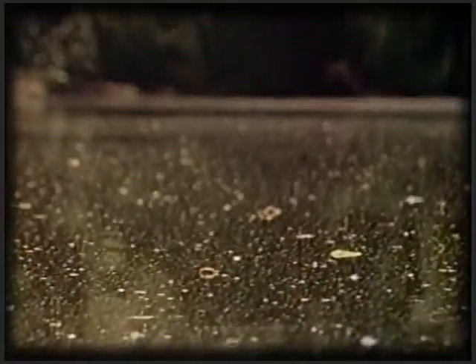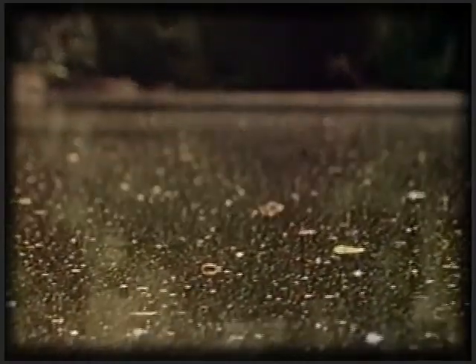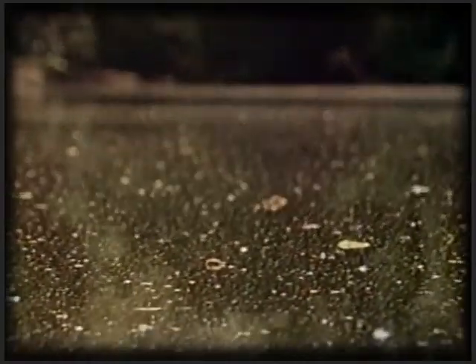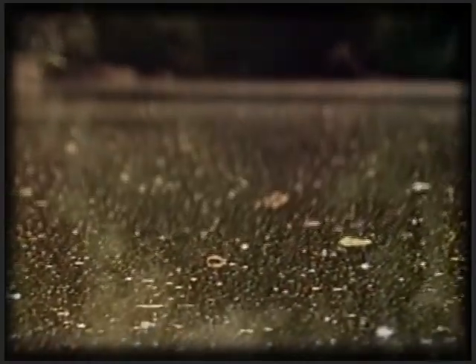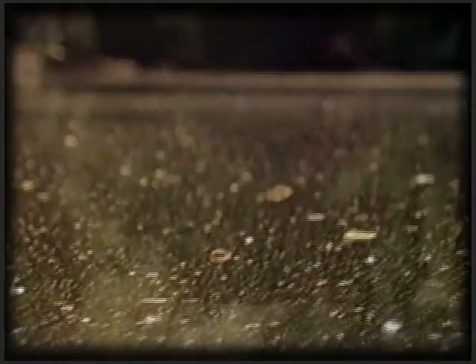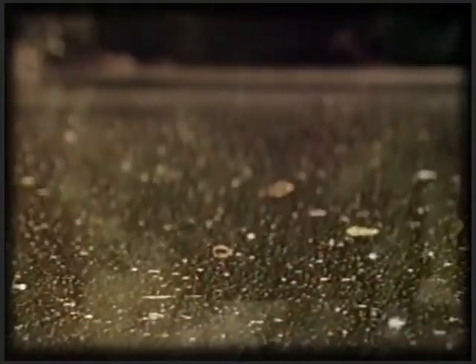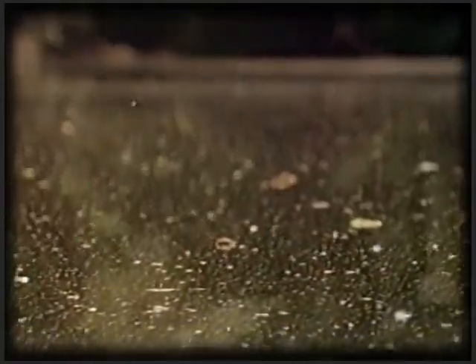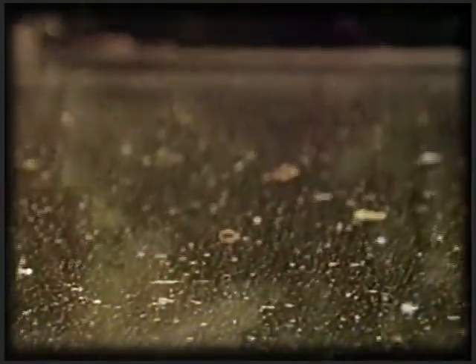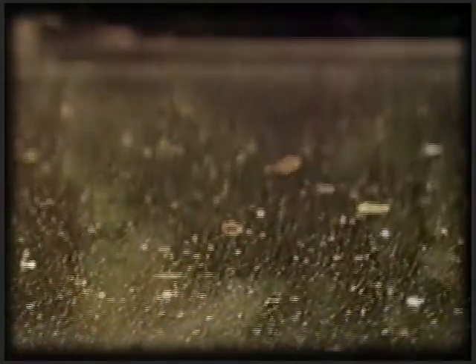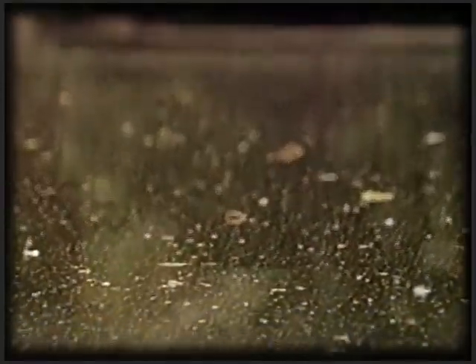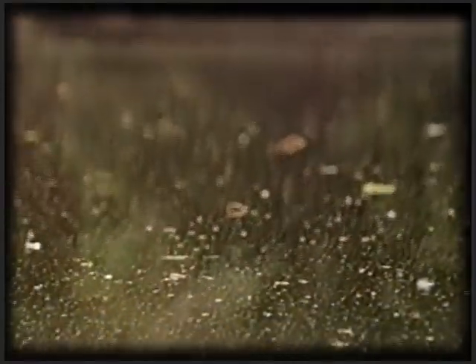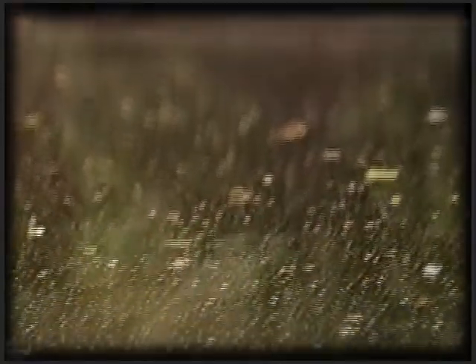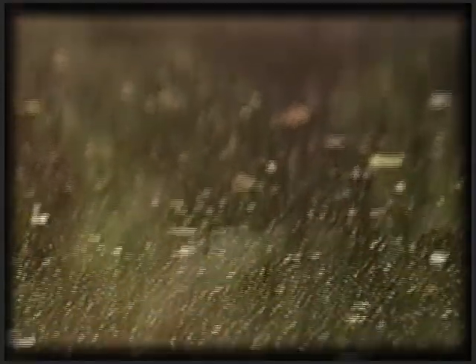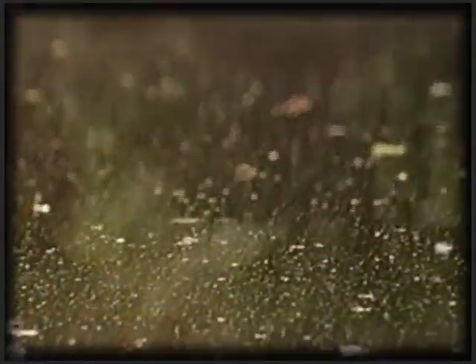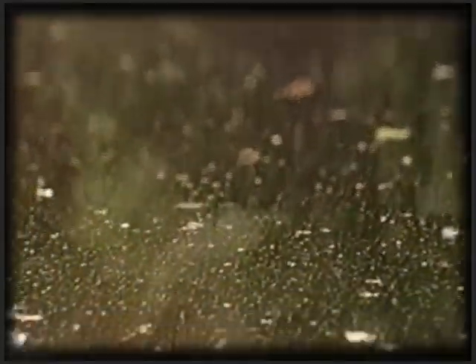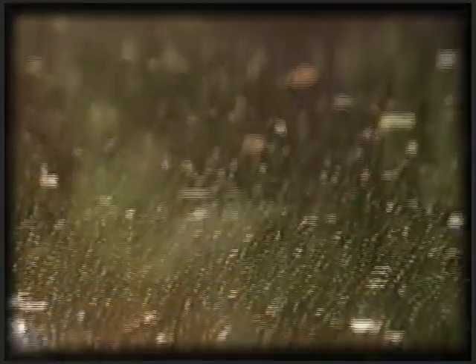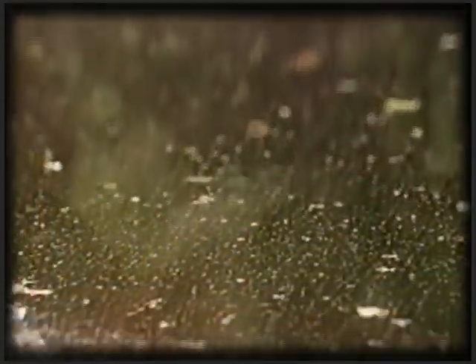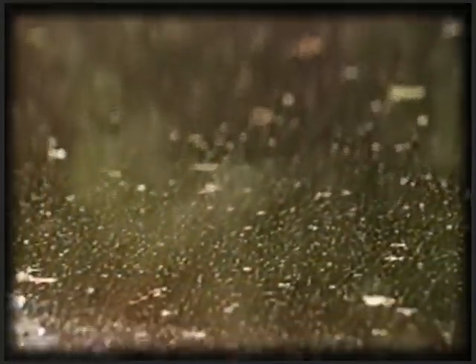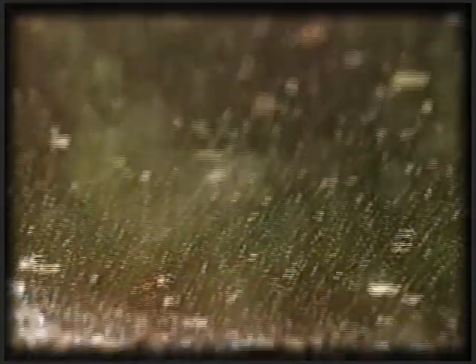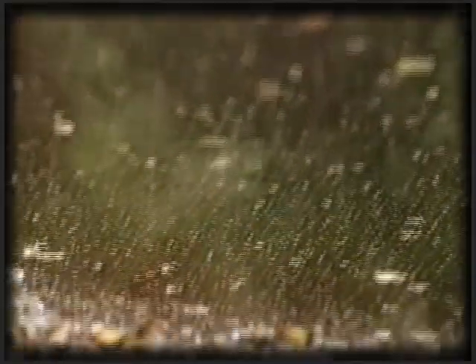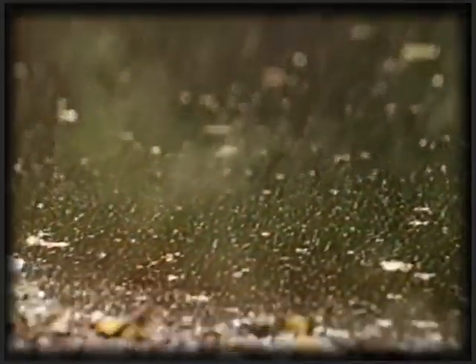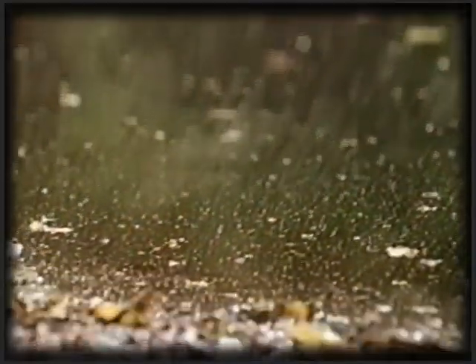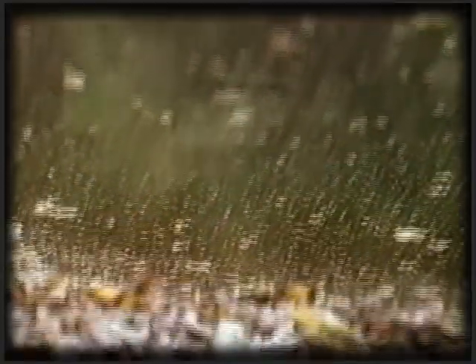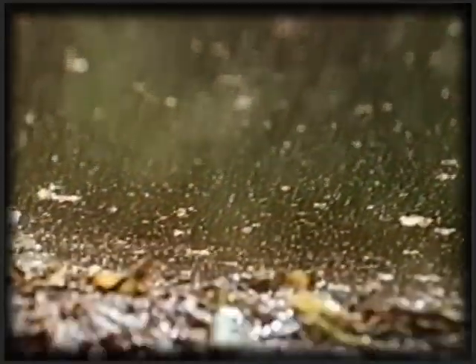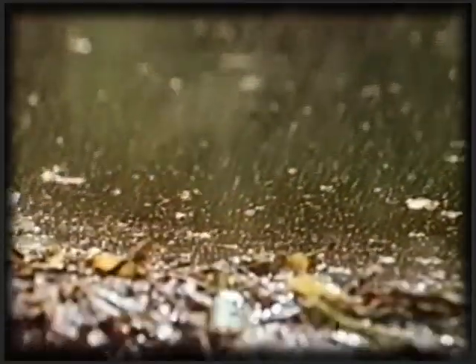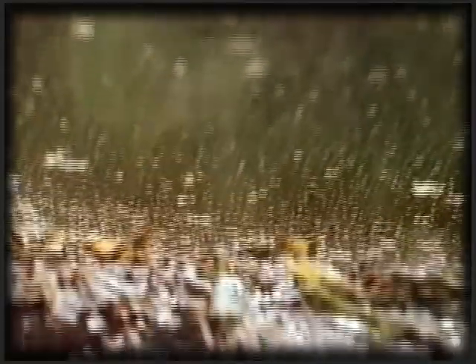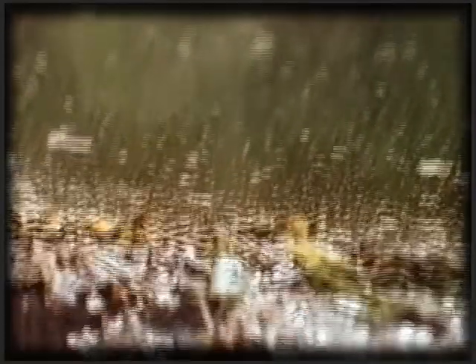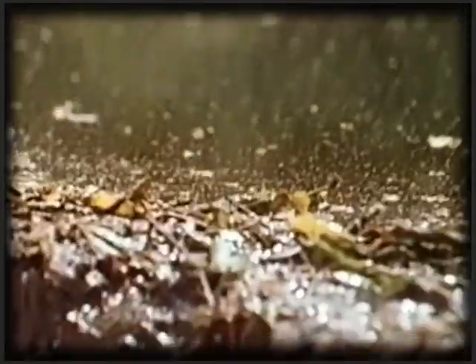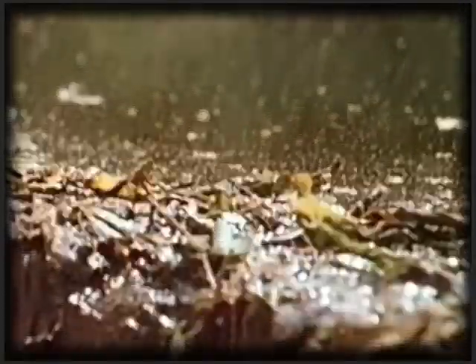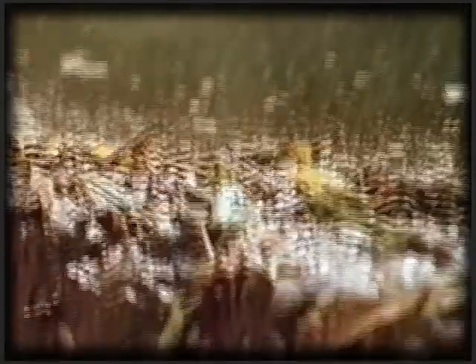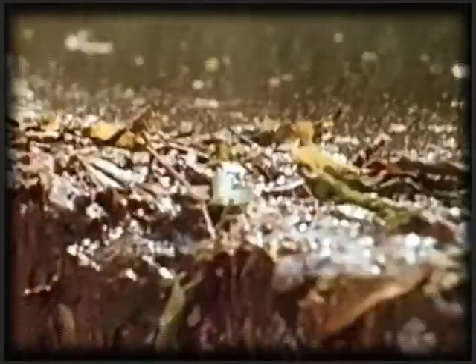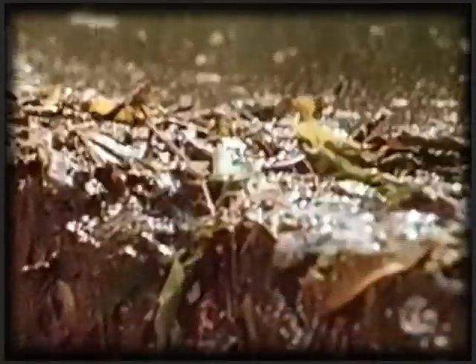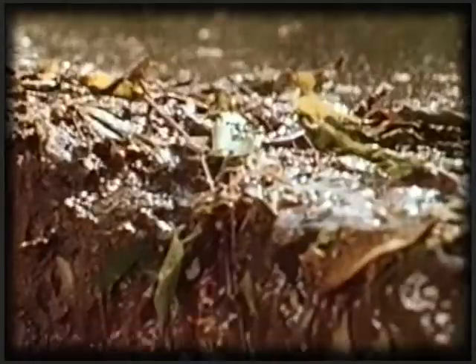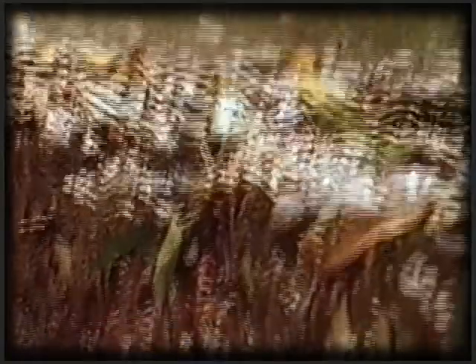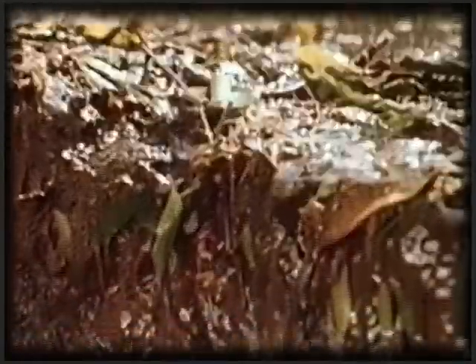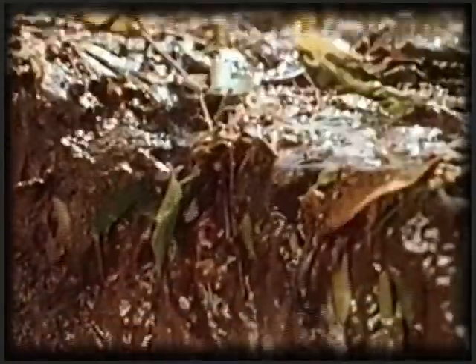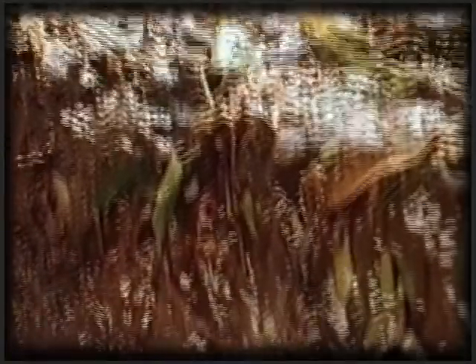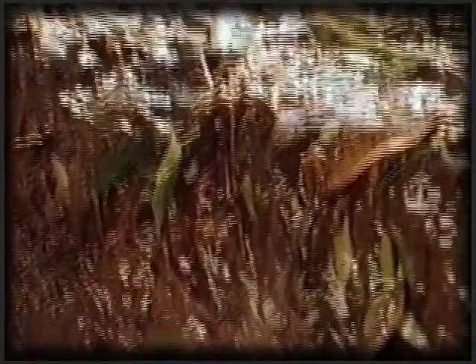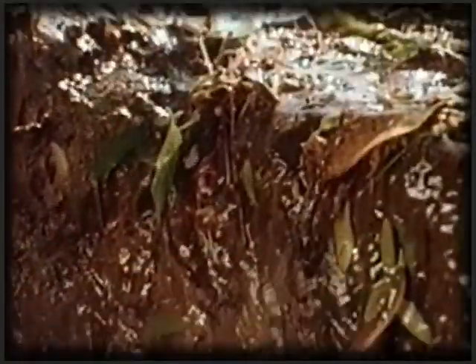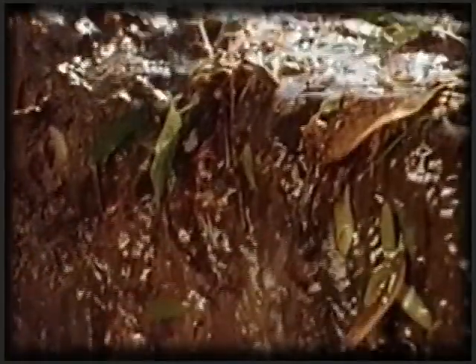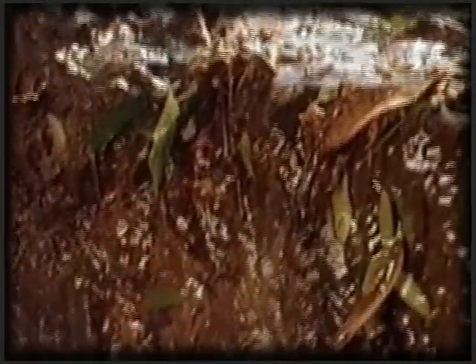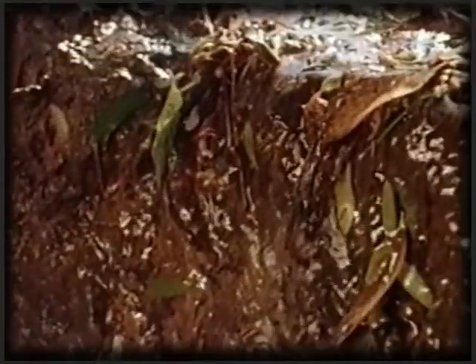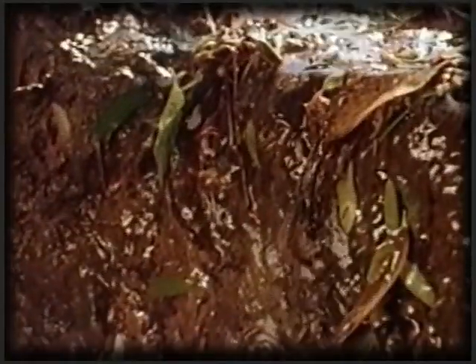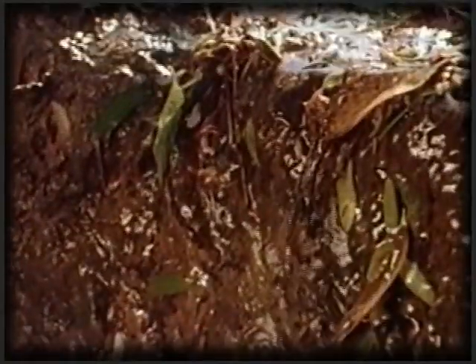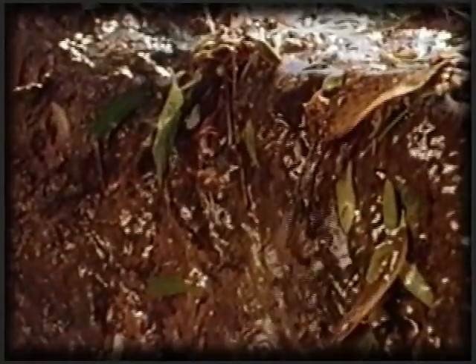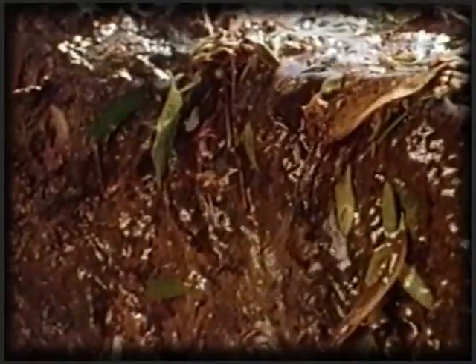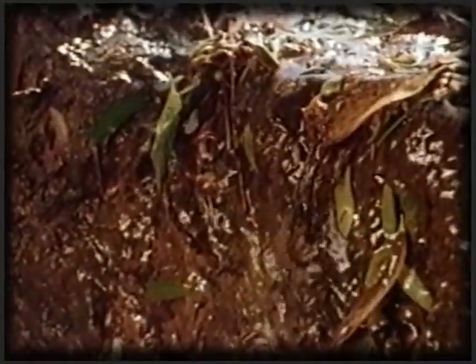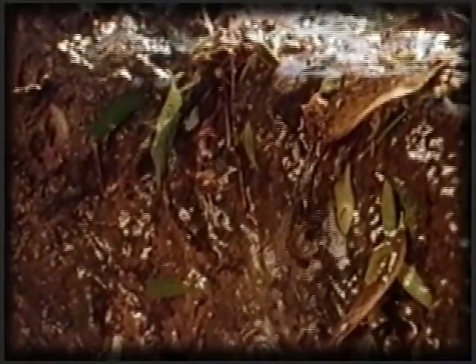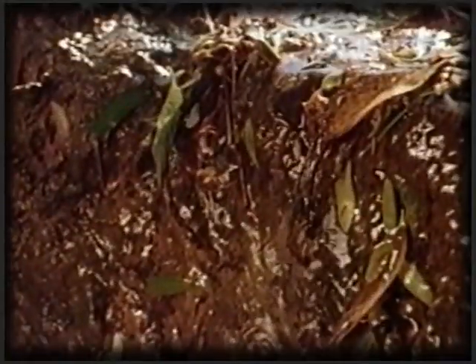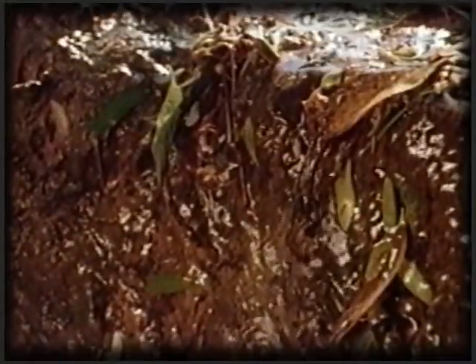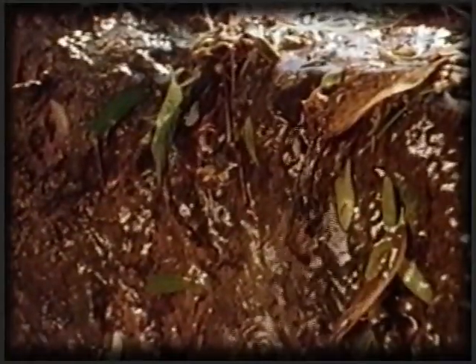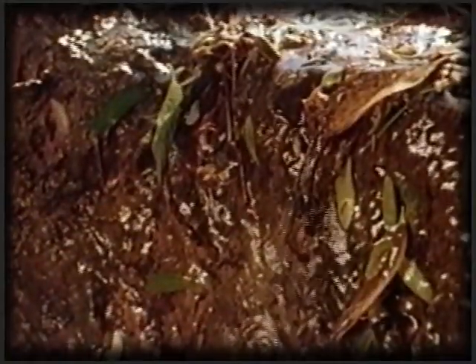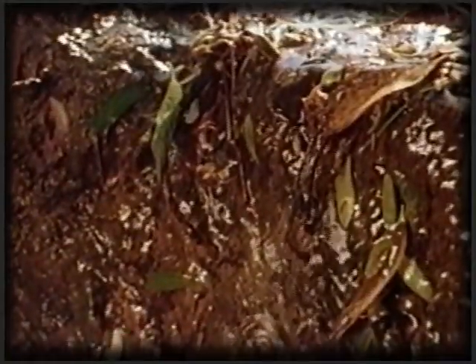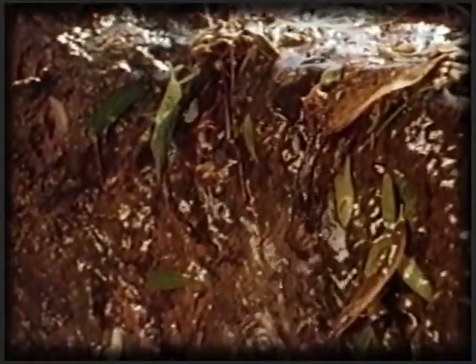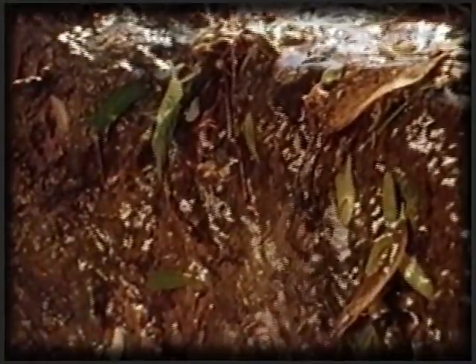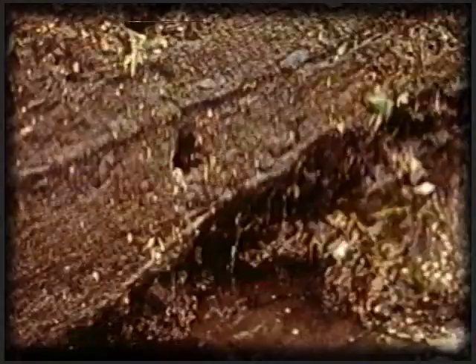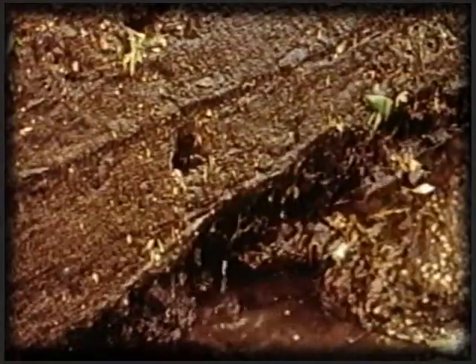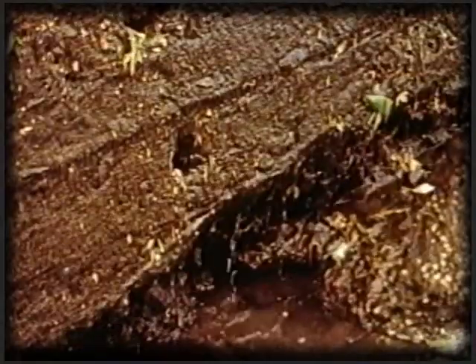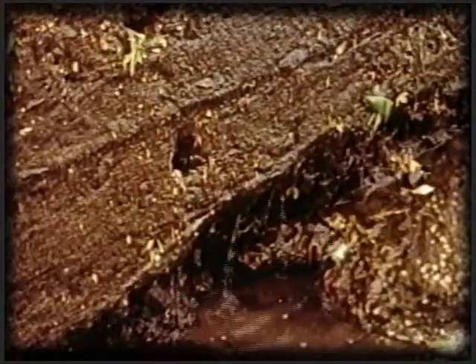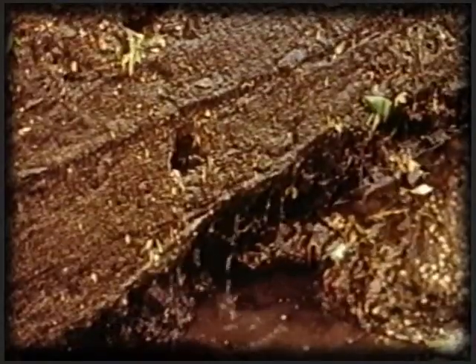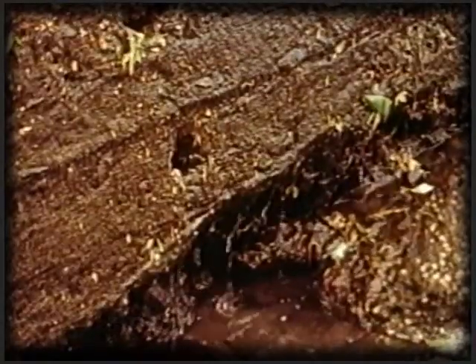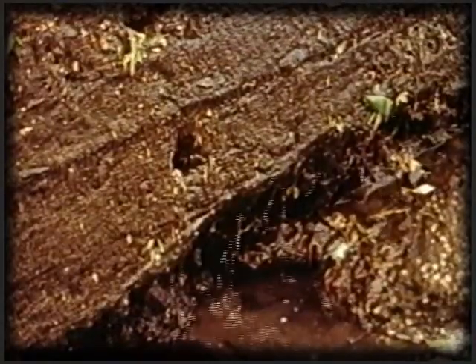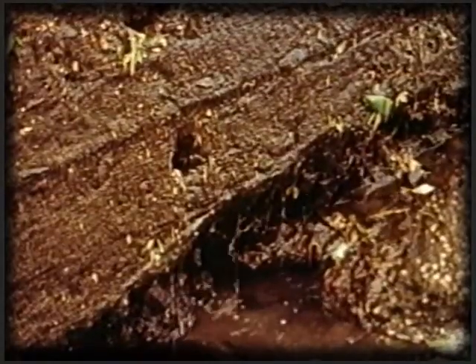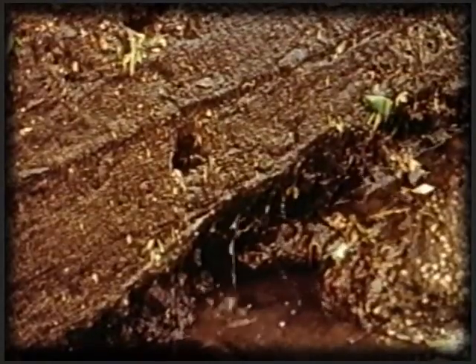Water. We cannot live without it. But if our water isn't clean, we can't live with it.